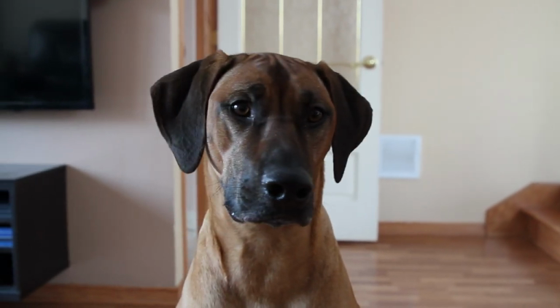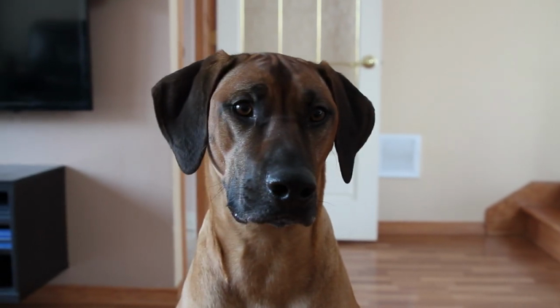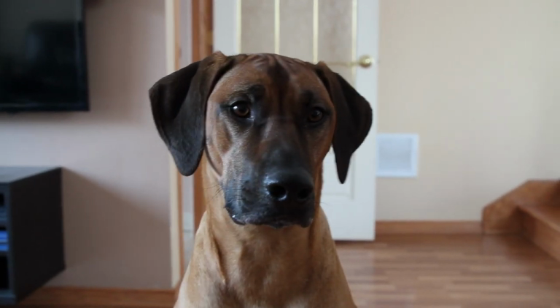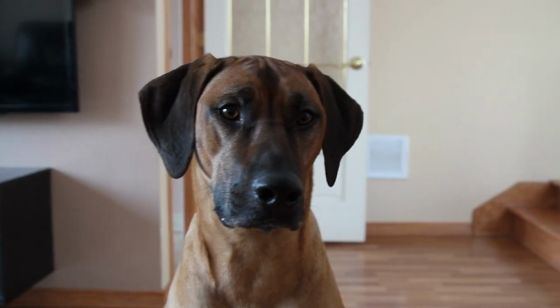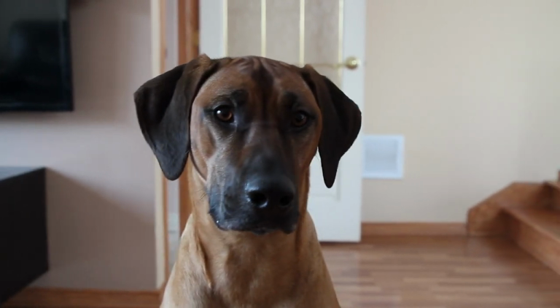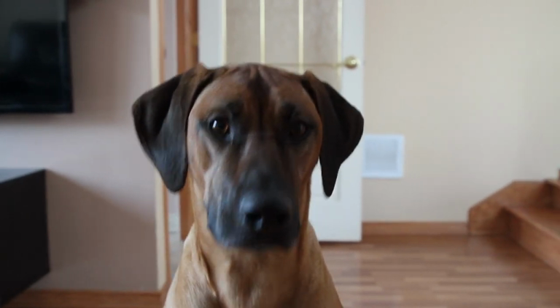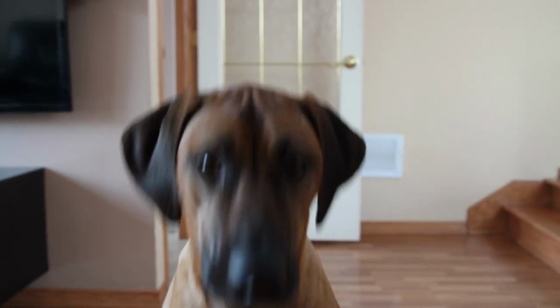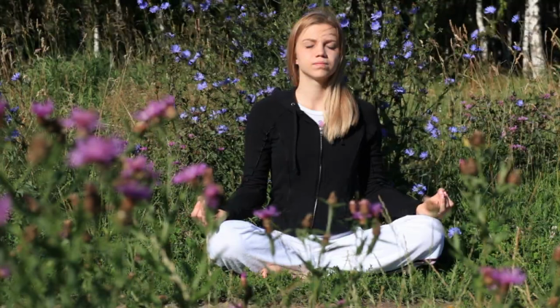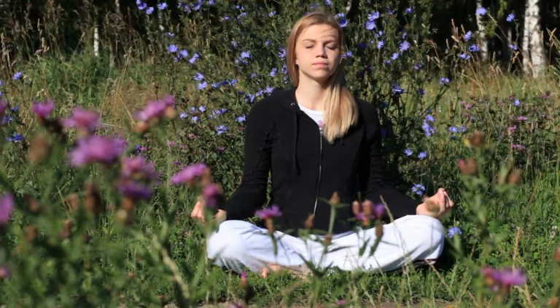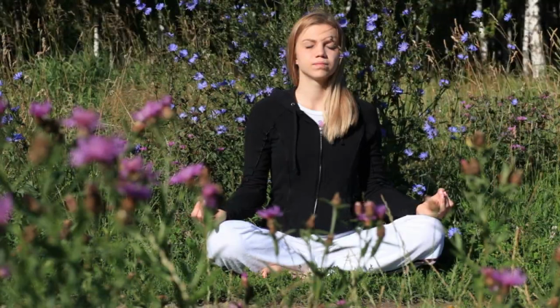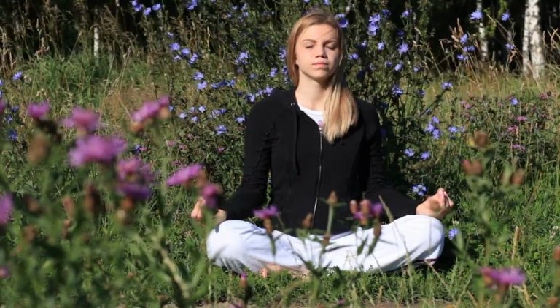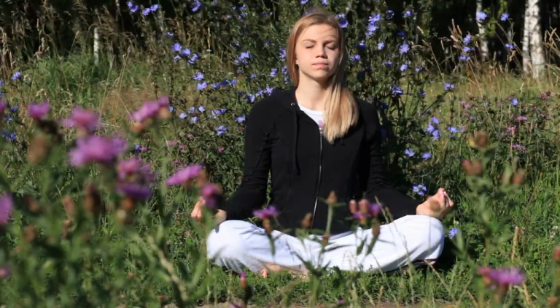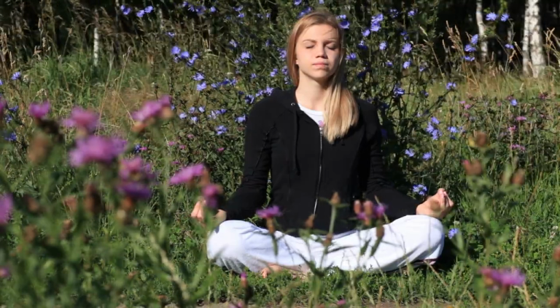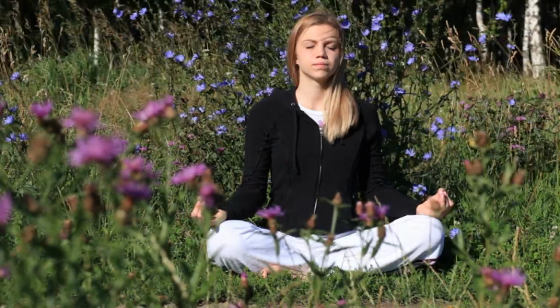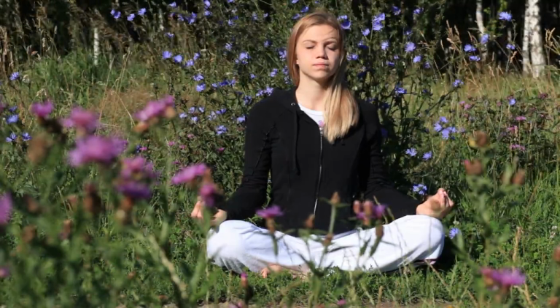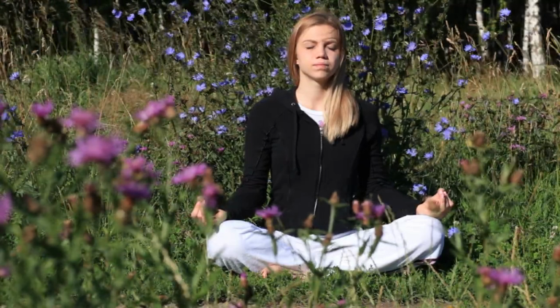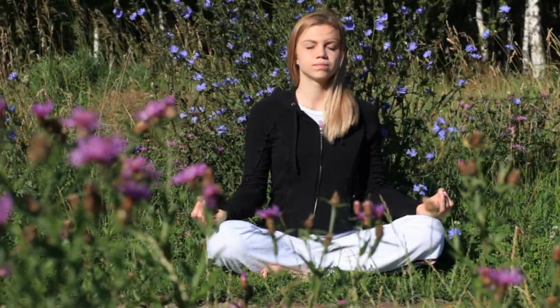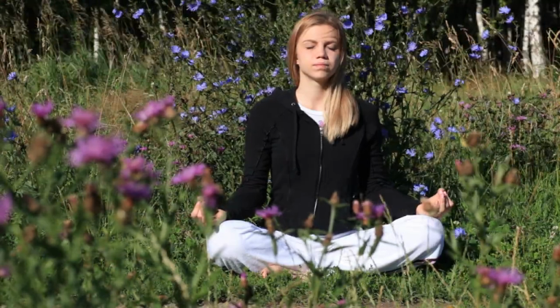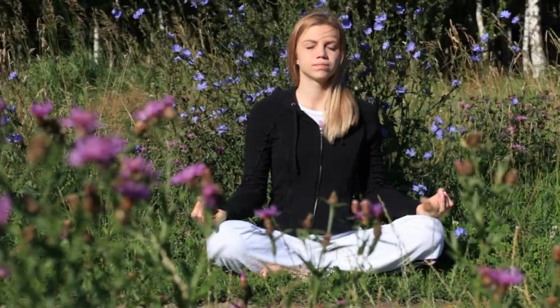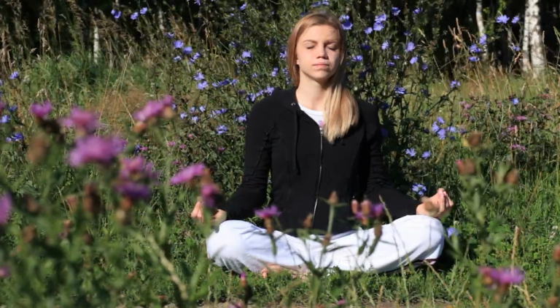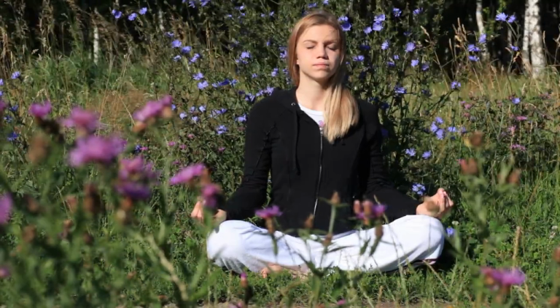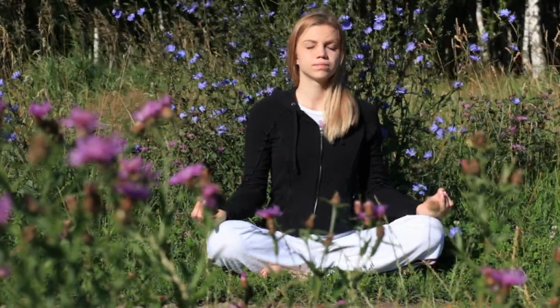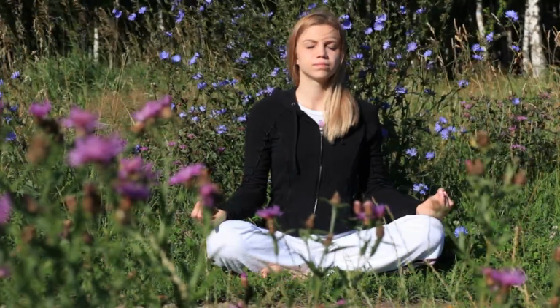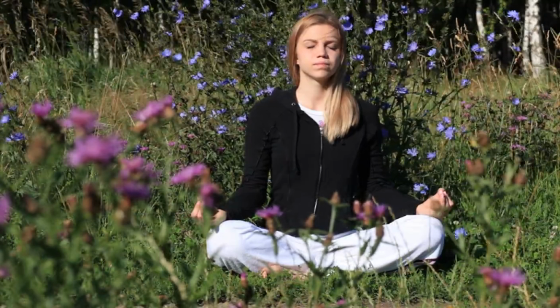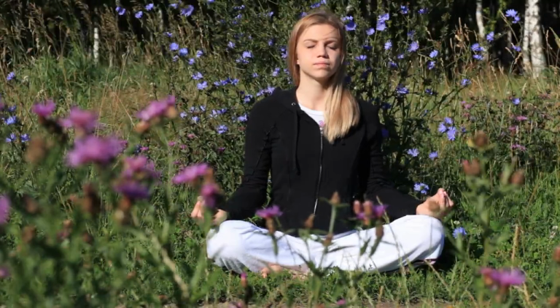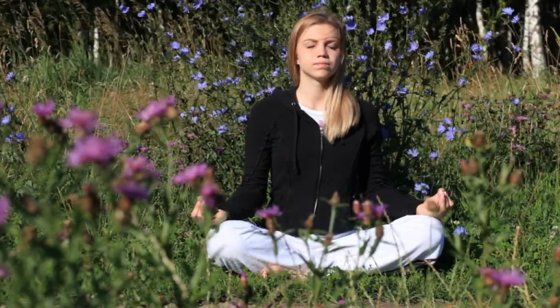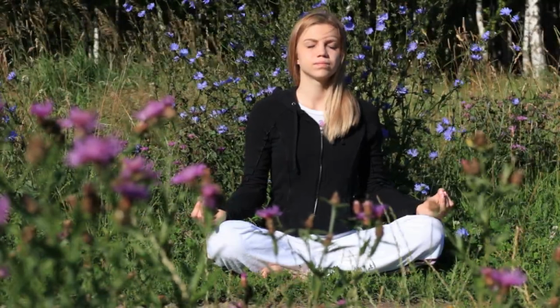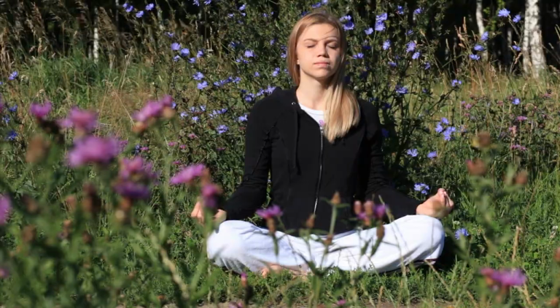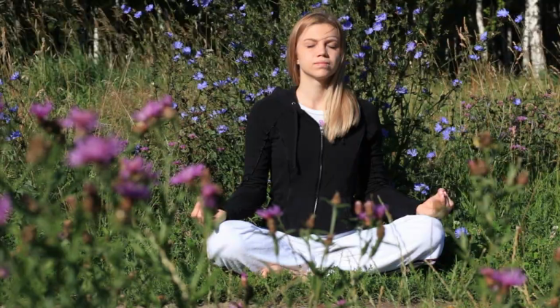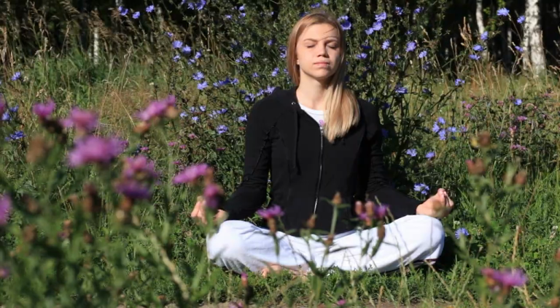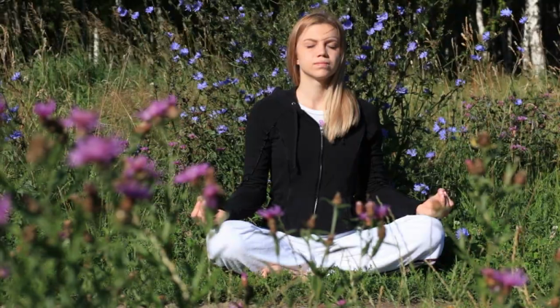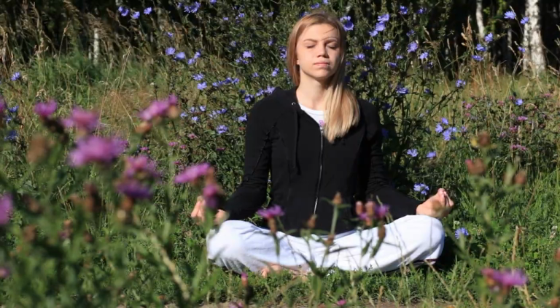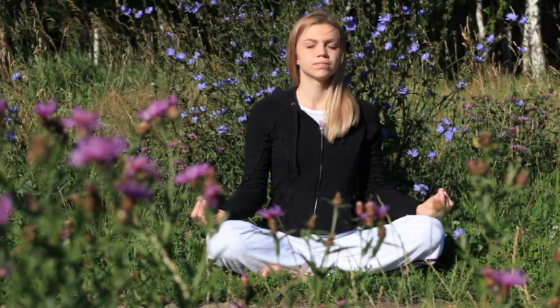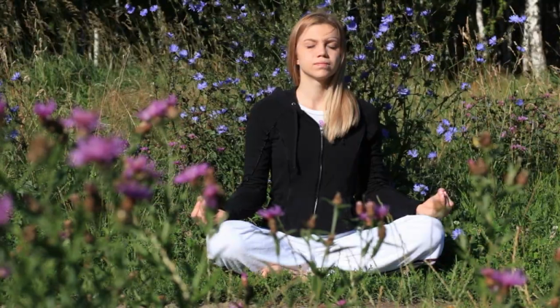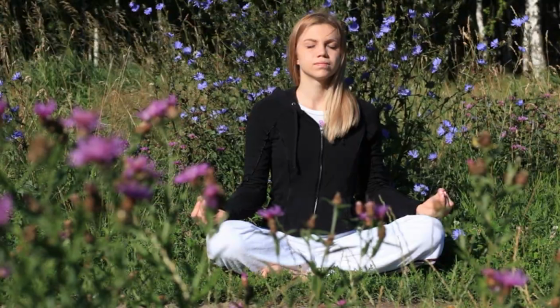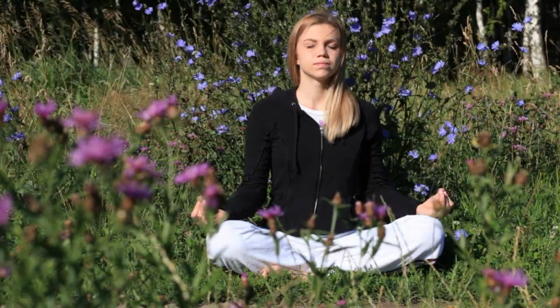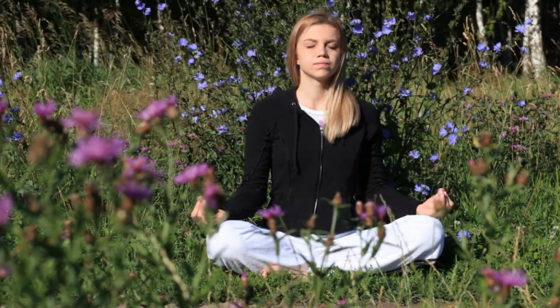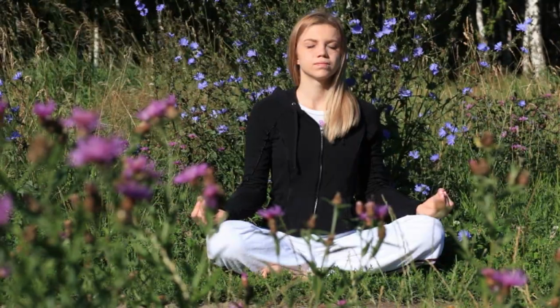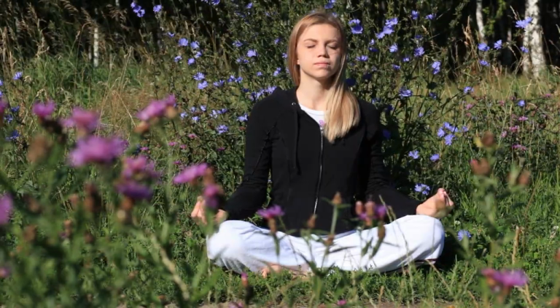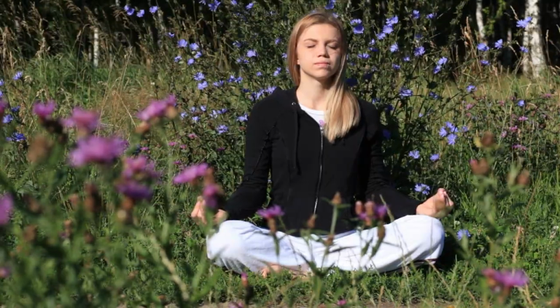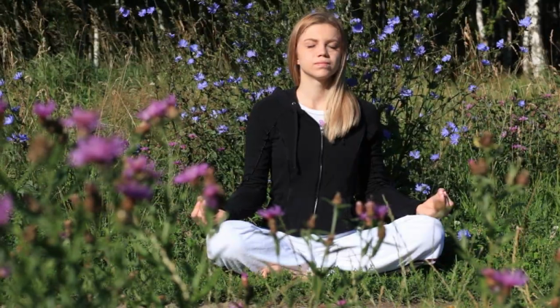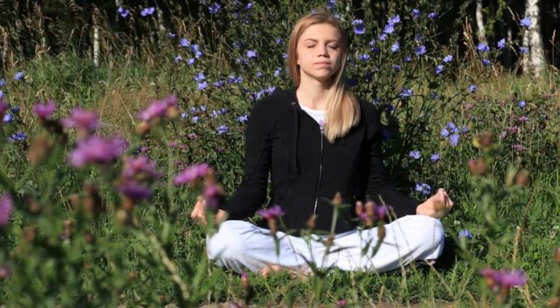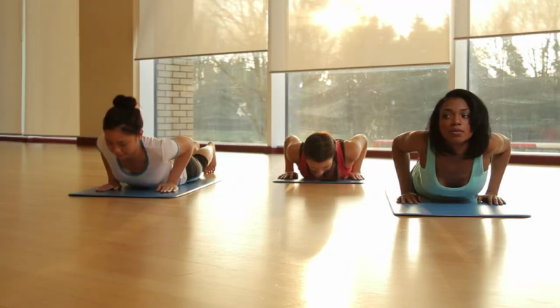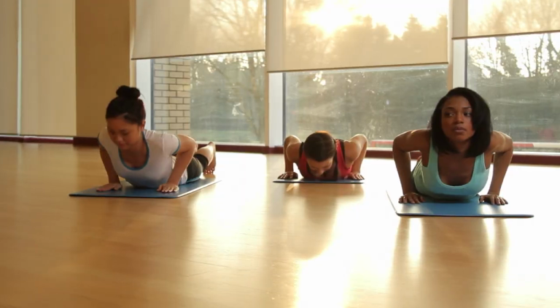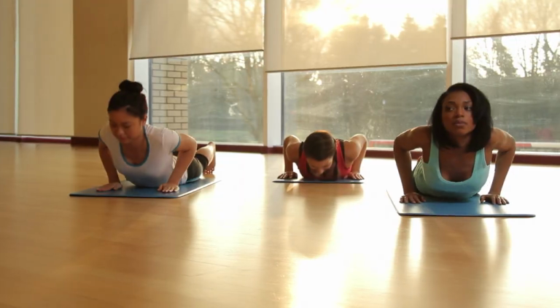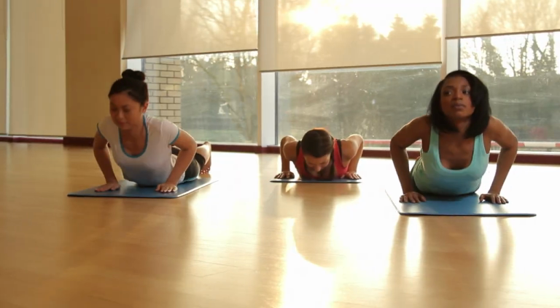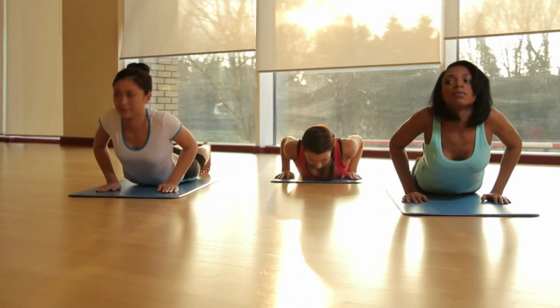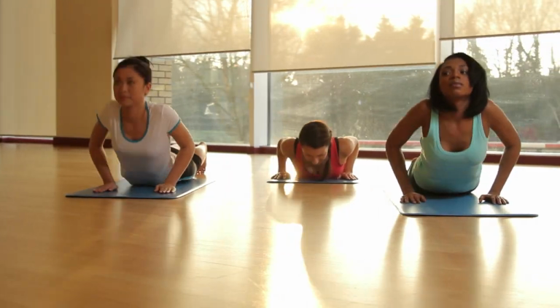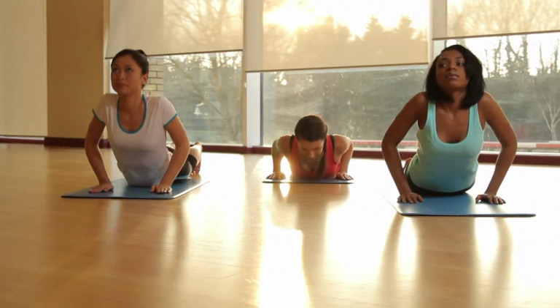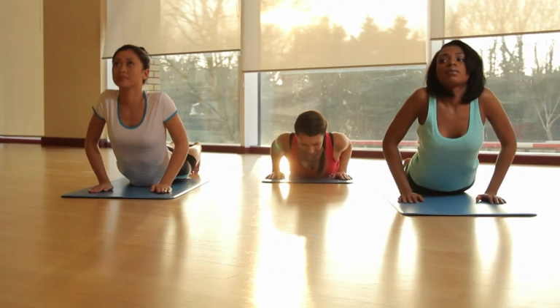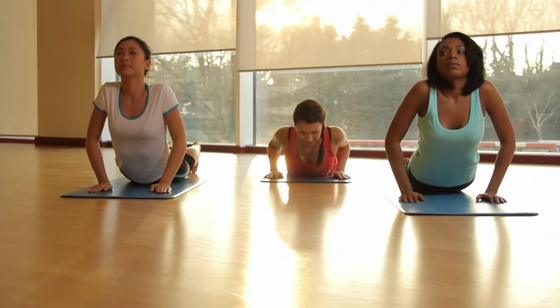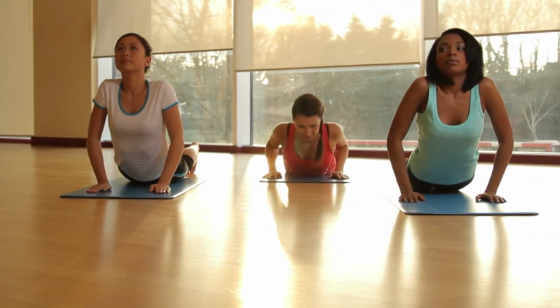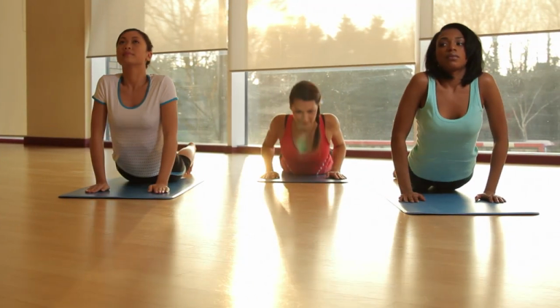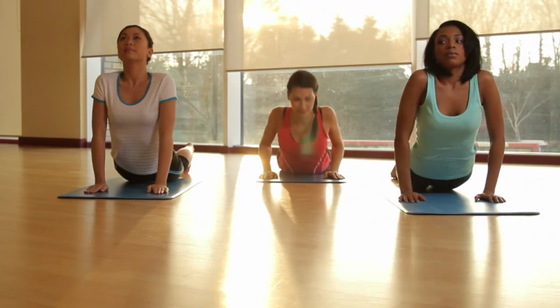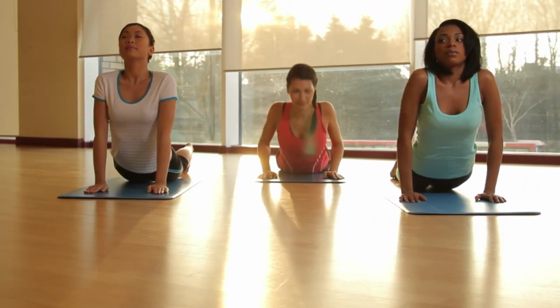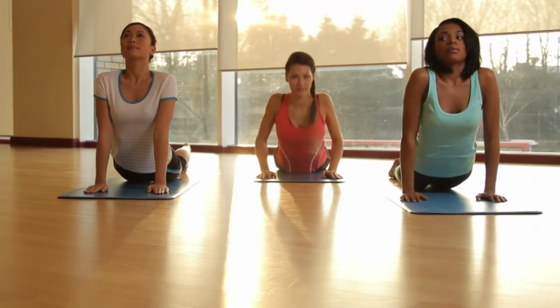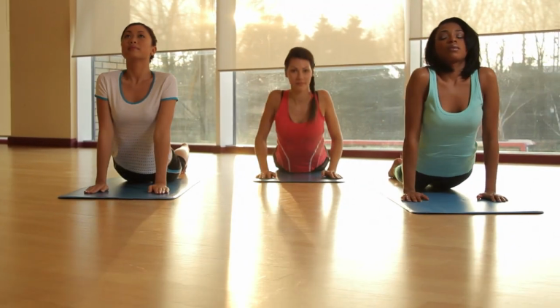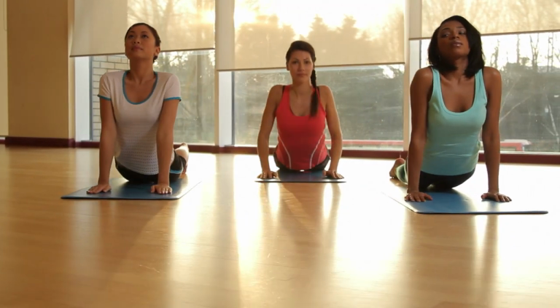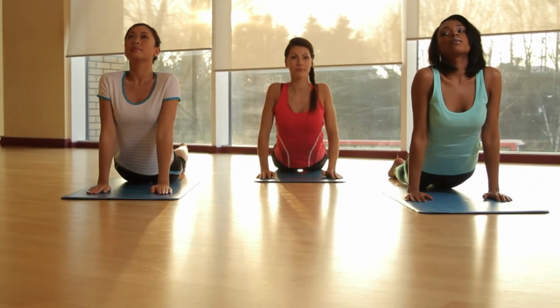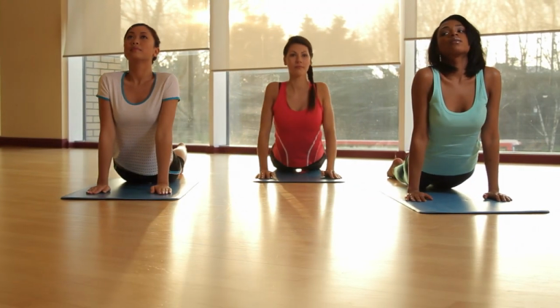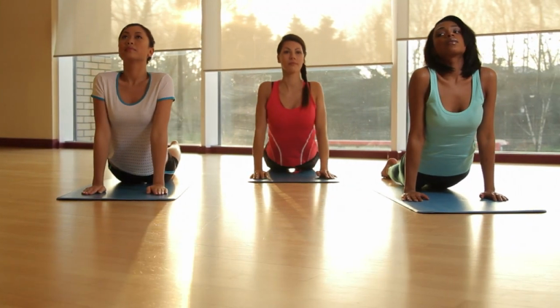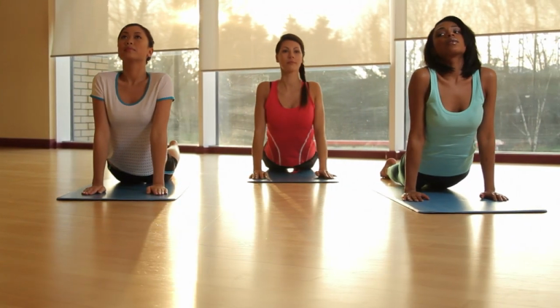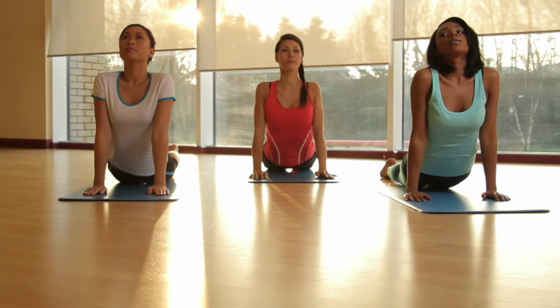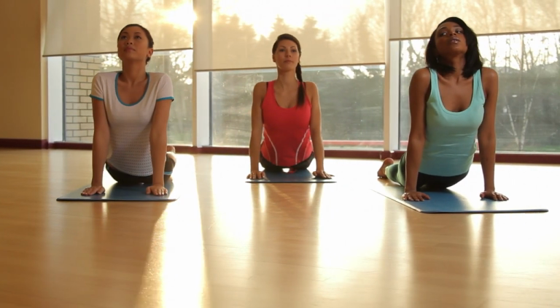Think about it. Wouldn't you prefer to sit on the grass instead of sitting on concrete? If you do yoga, aren't you on a mat?